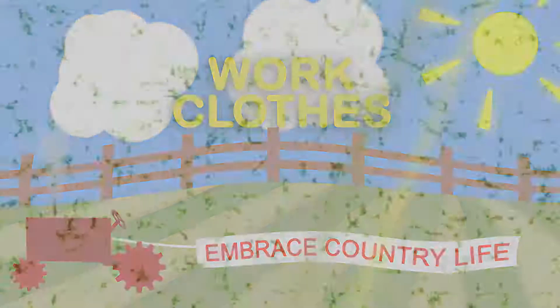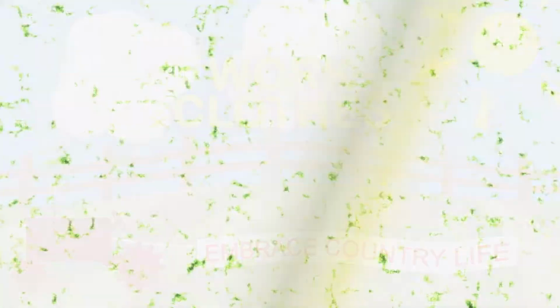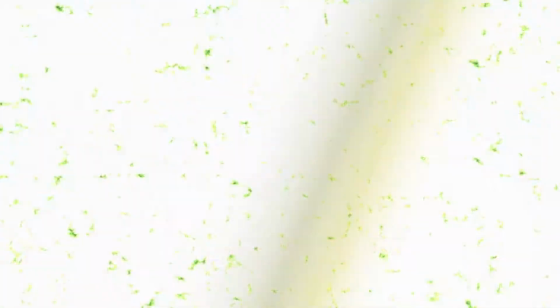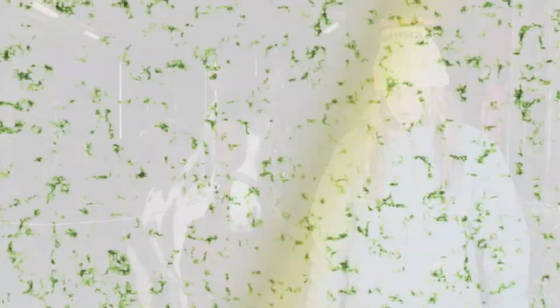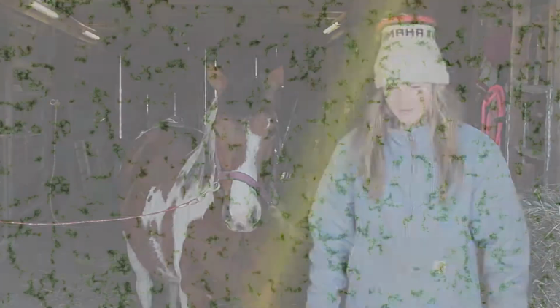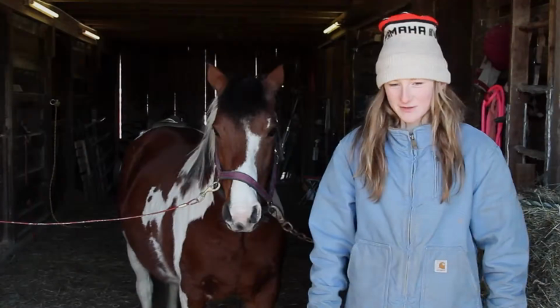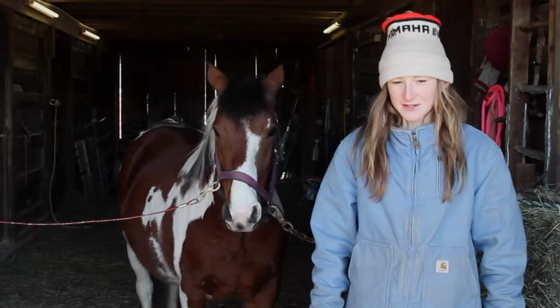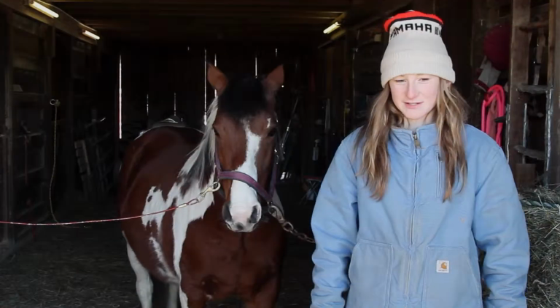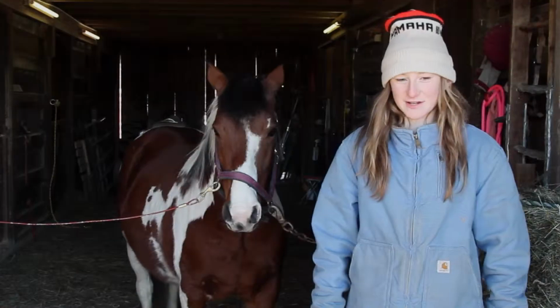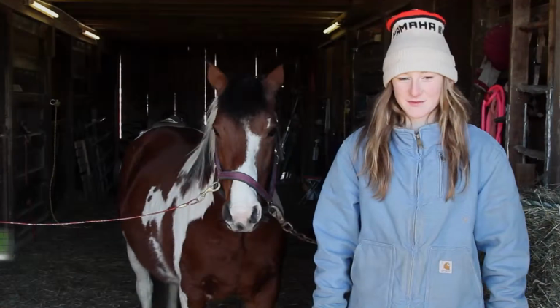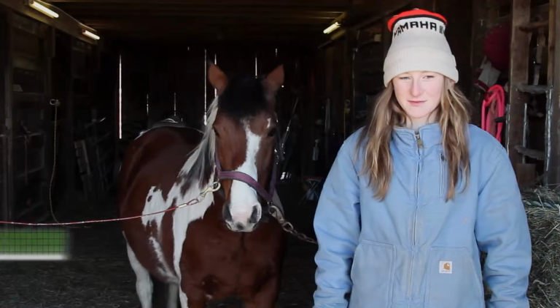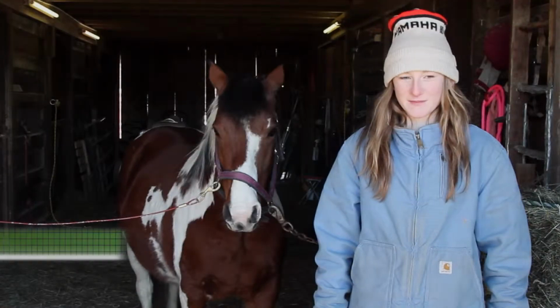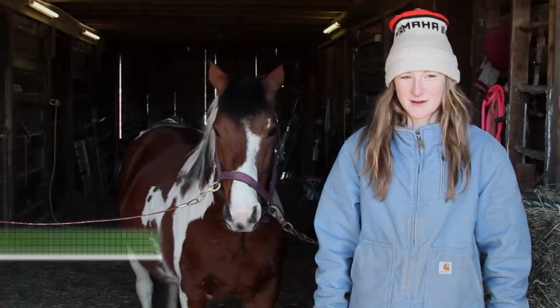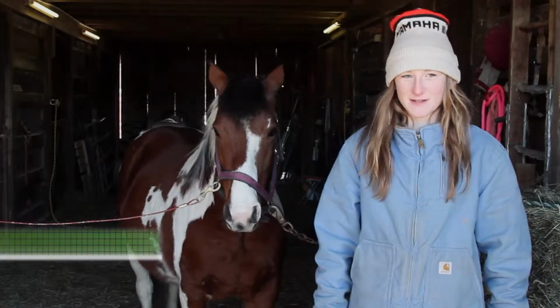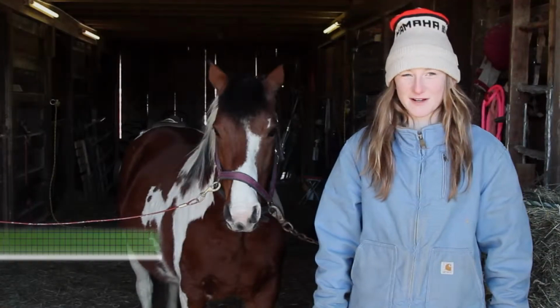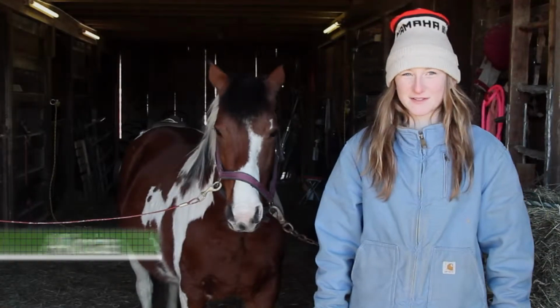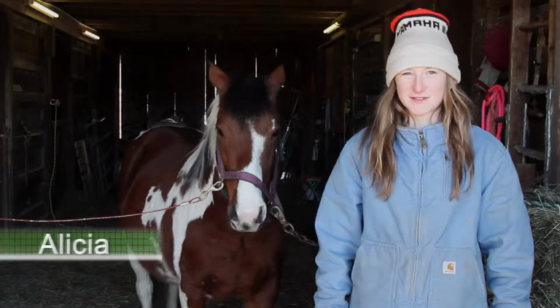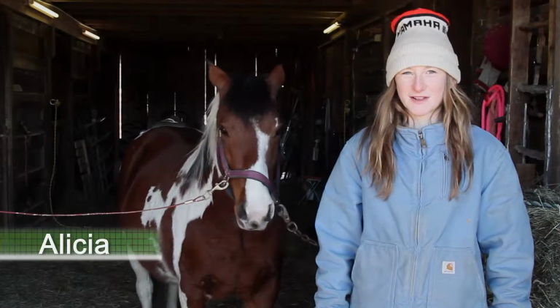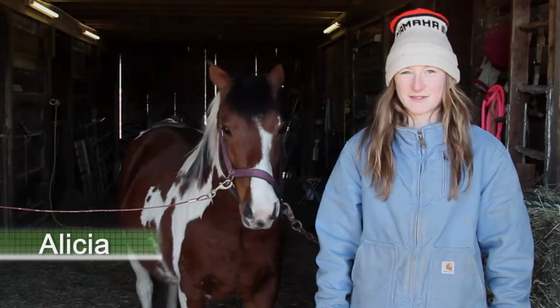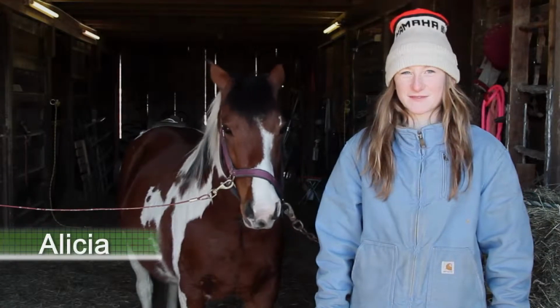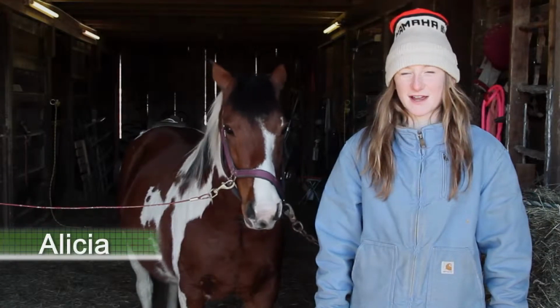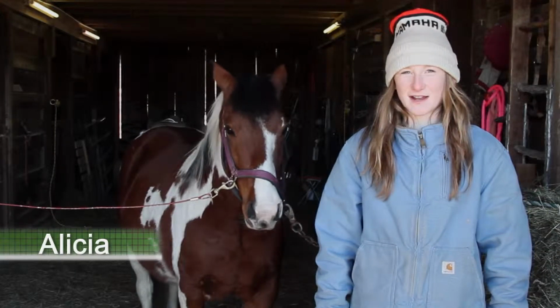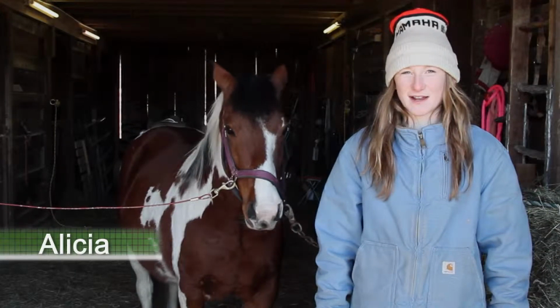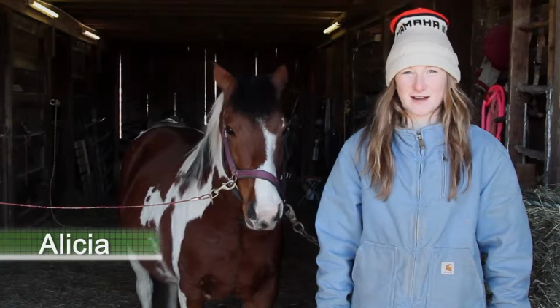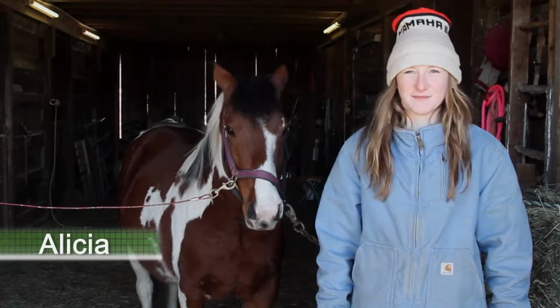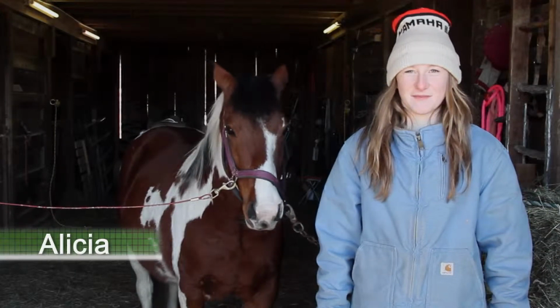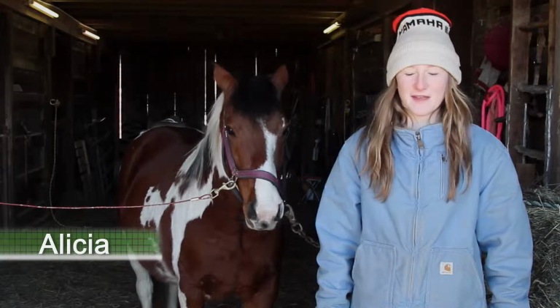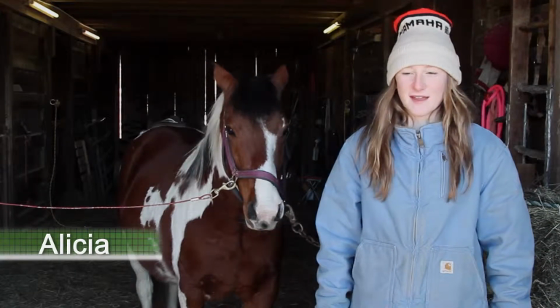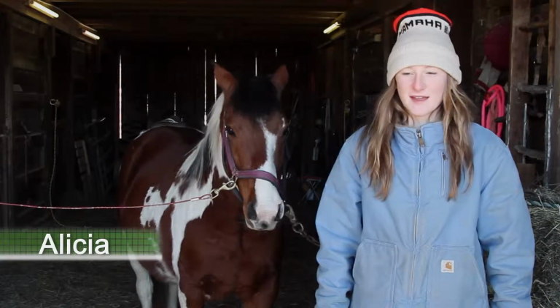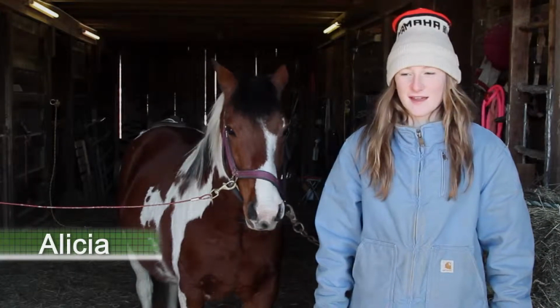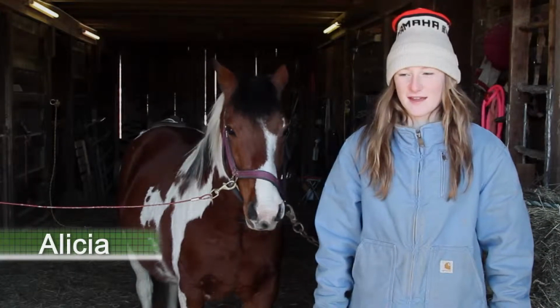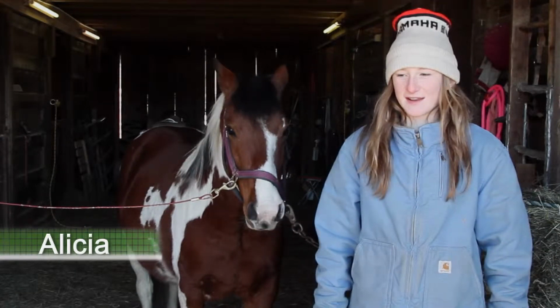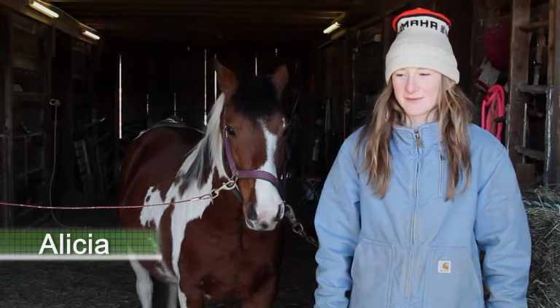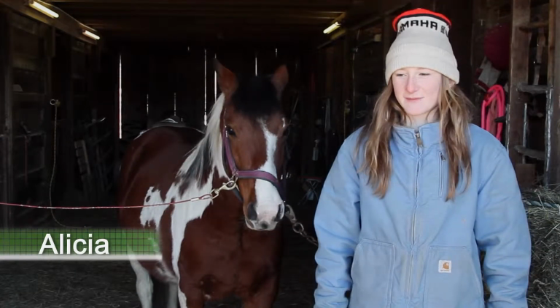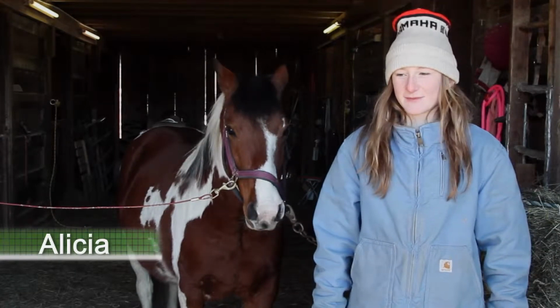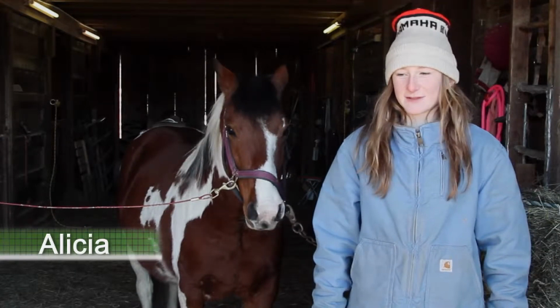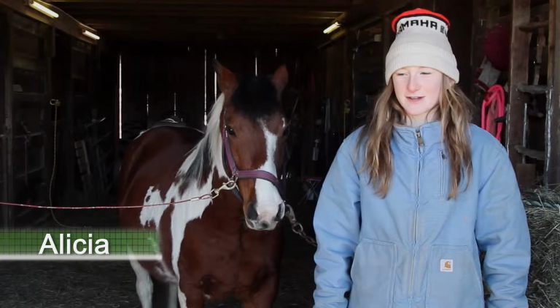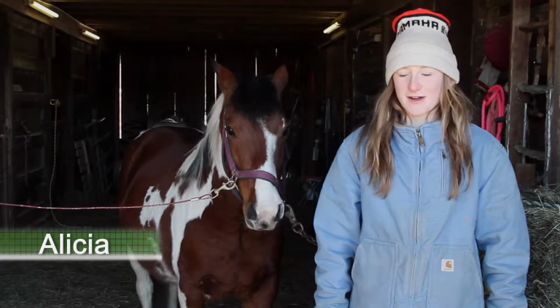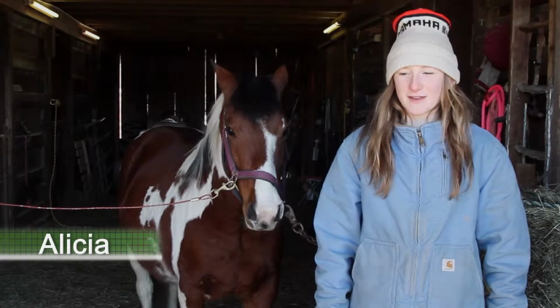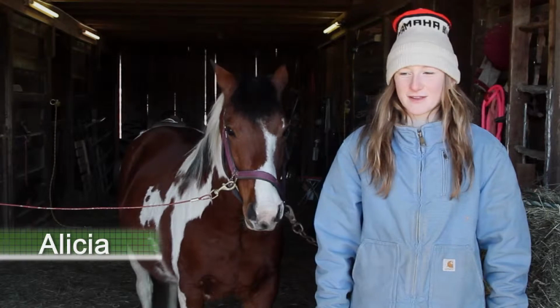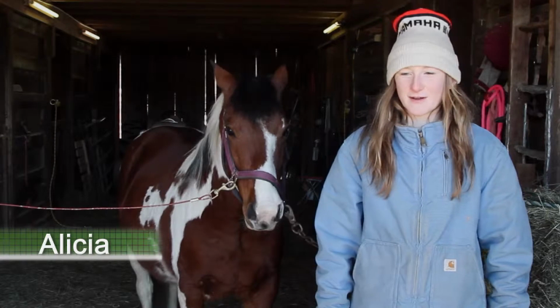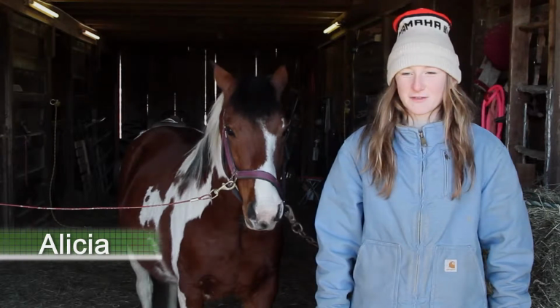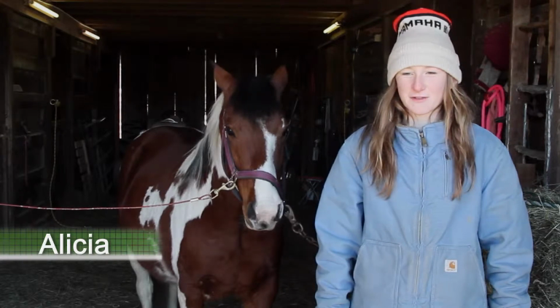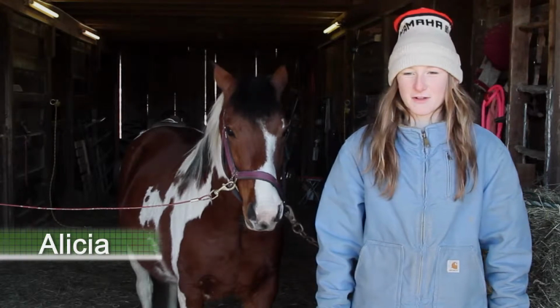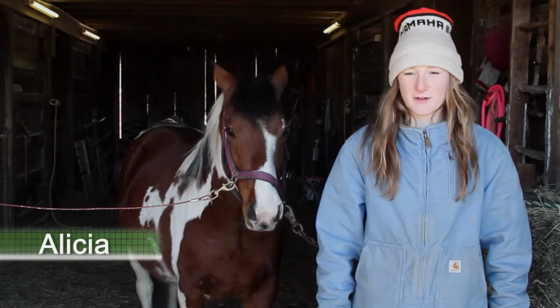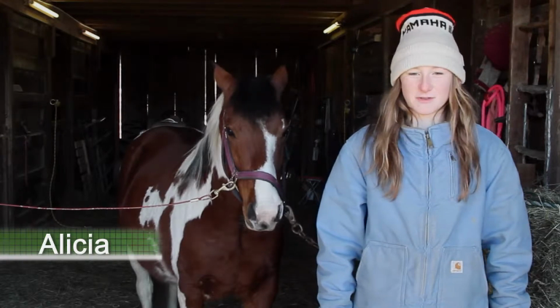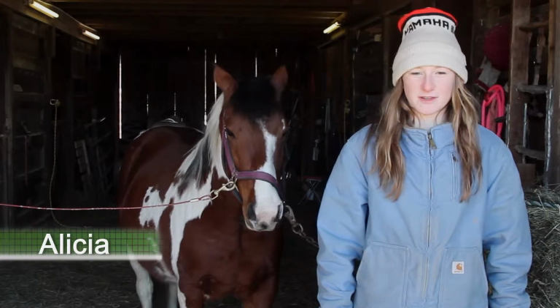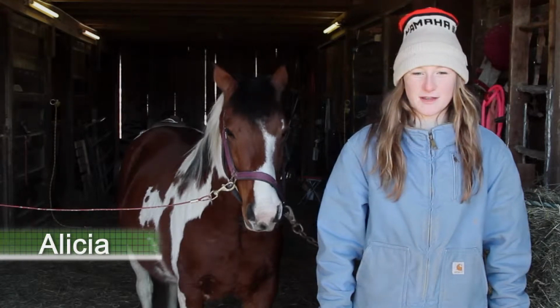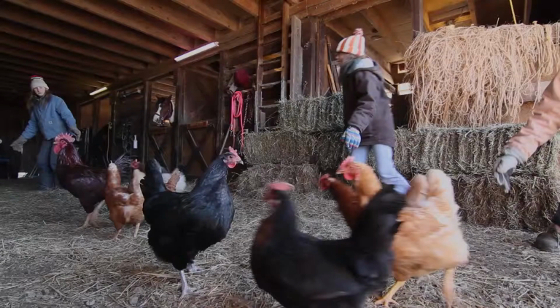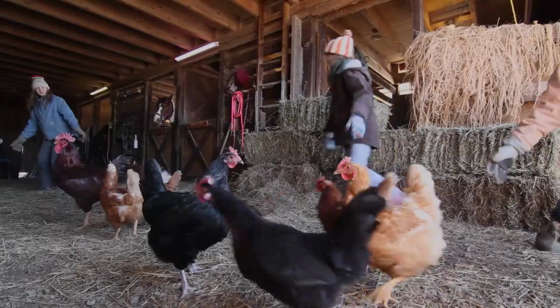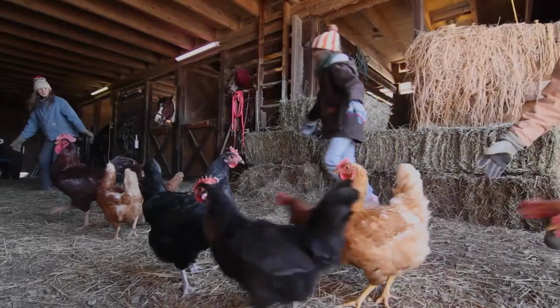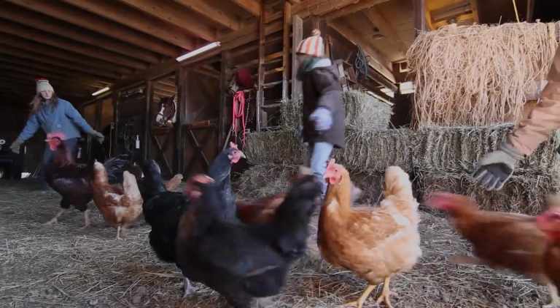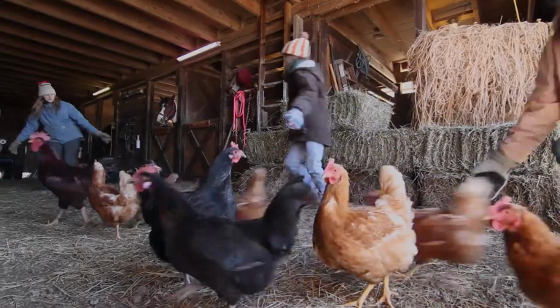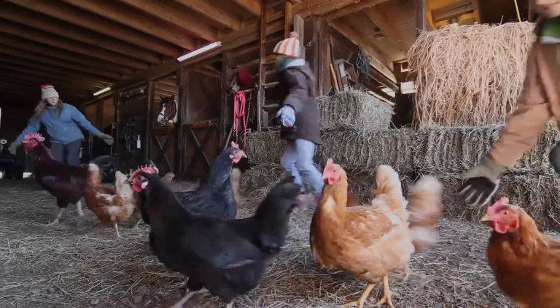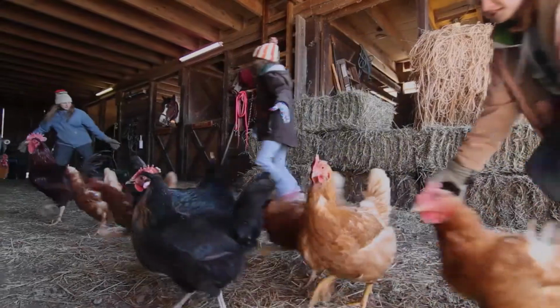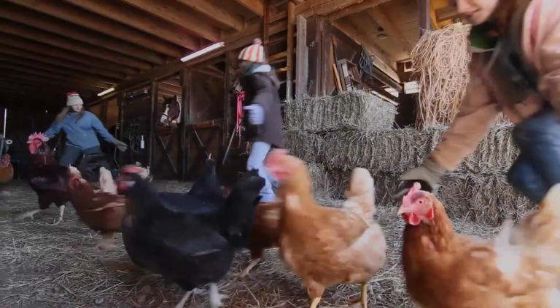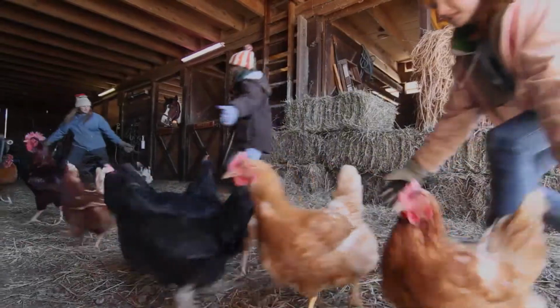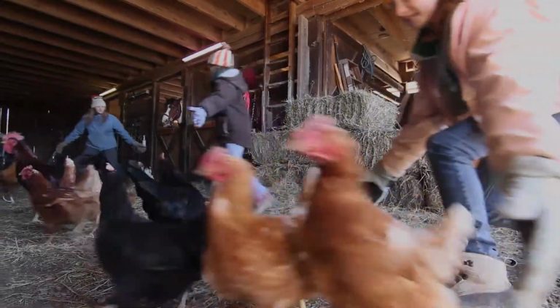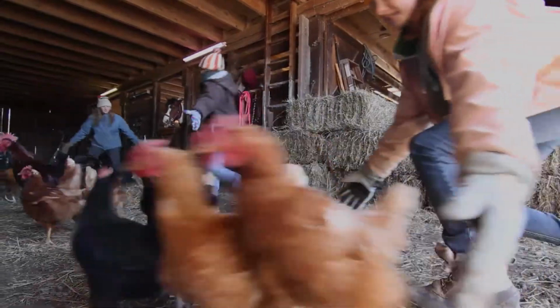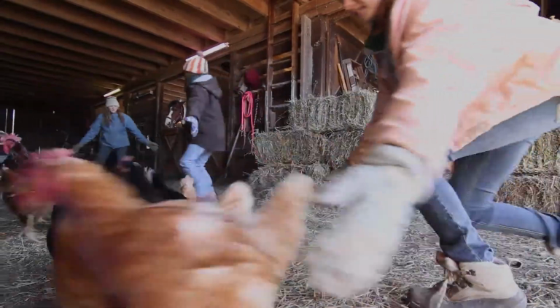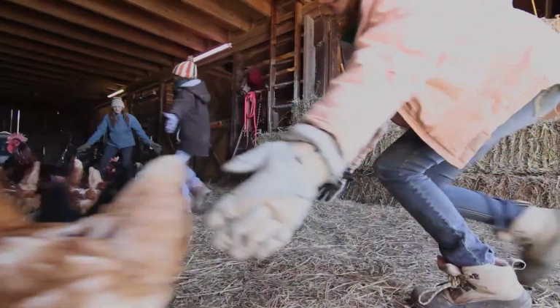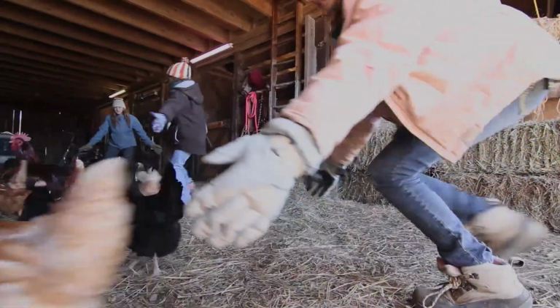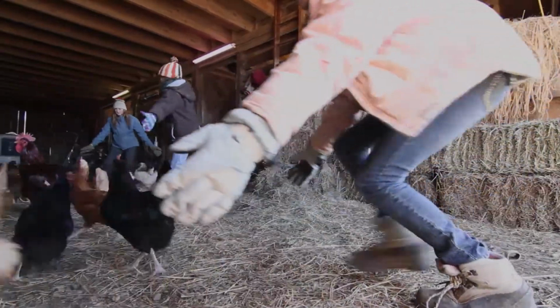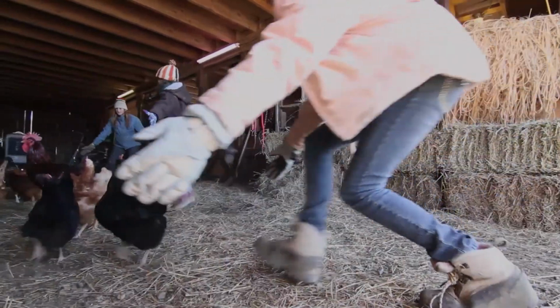I'm Alicia with EmbraceCountryLife.com and I'm going to be talking about the clothing that we wear outside to do barn chores.